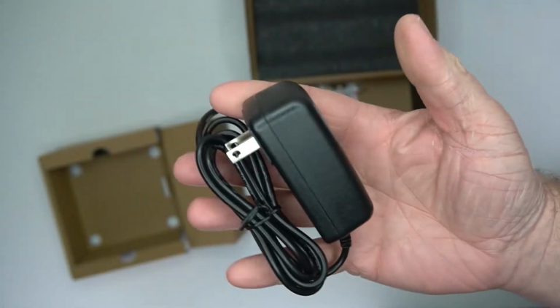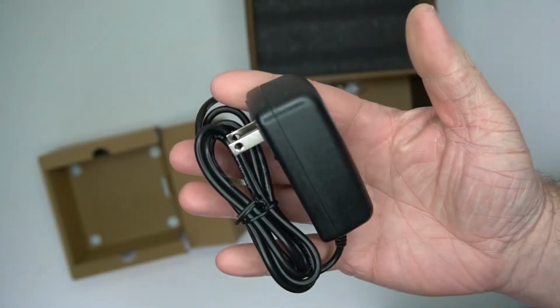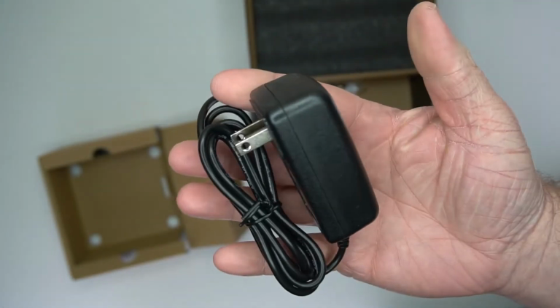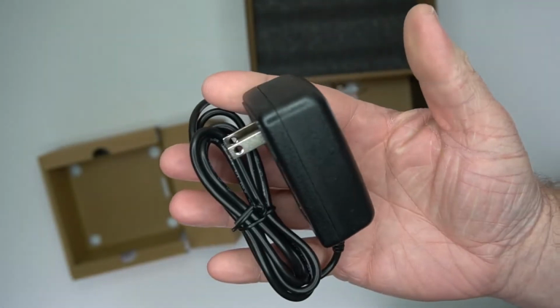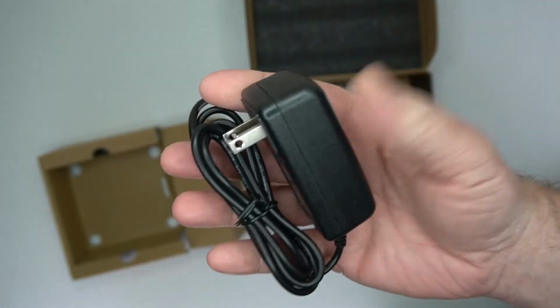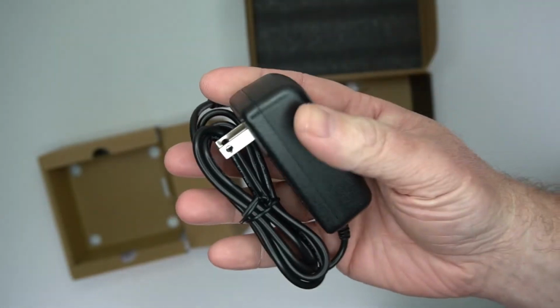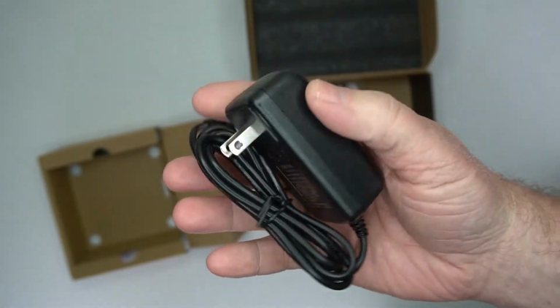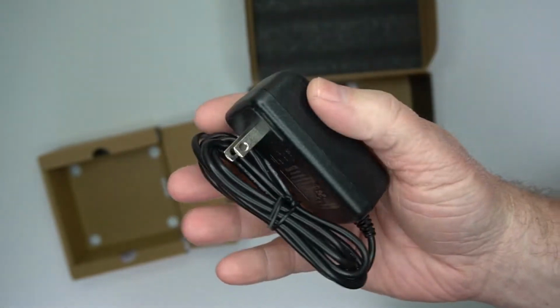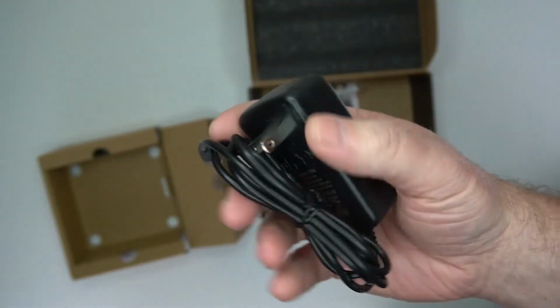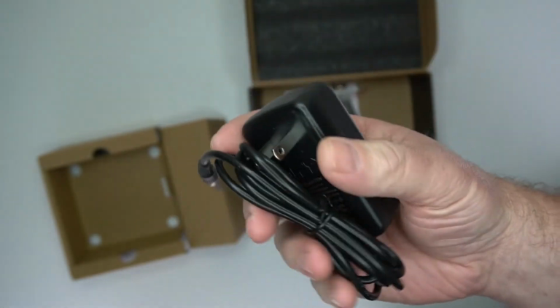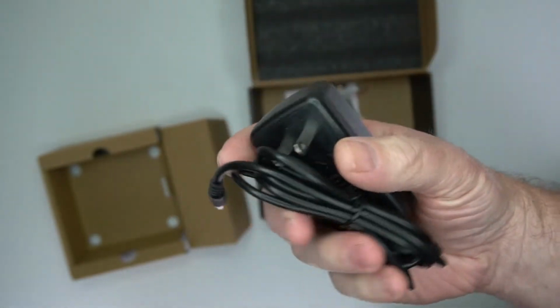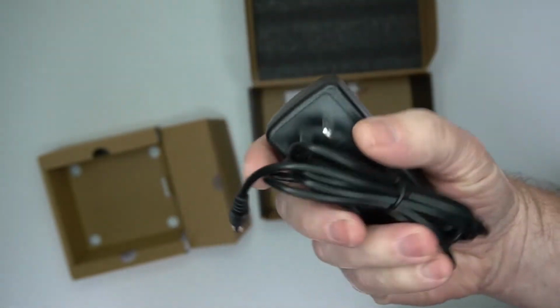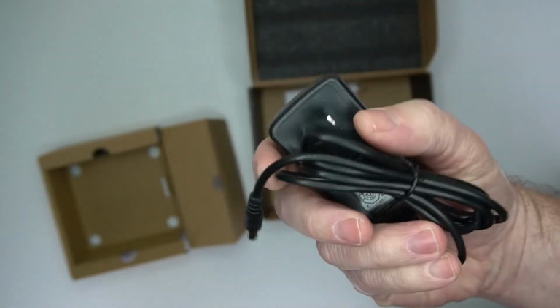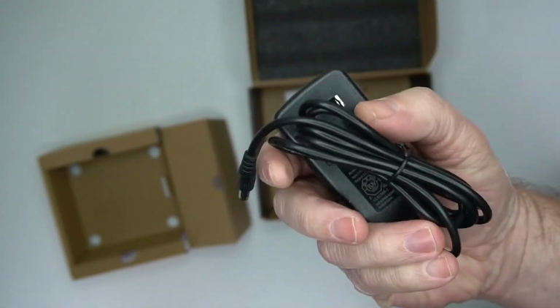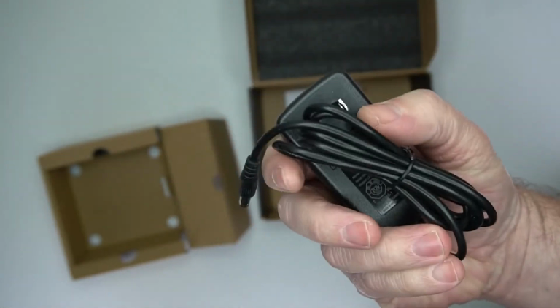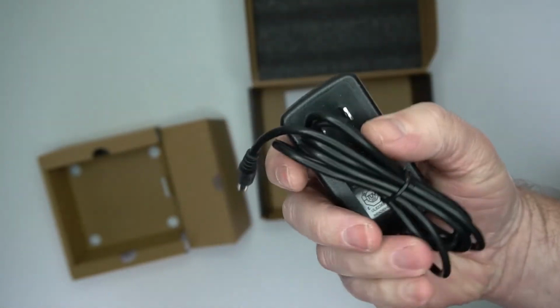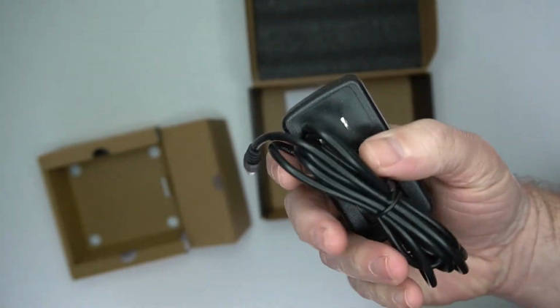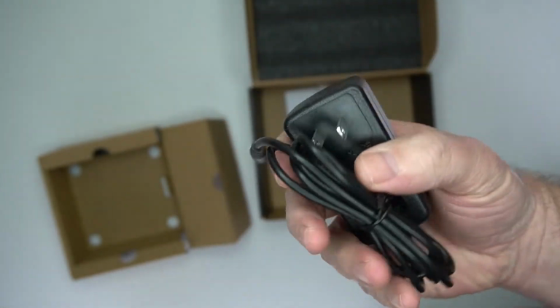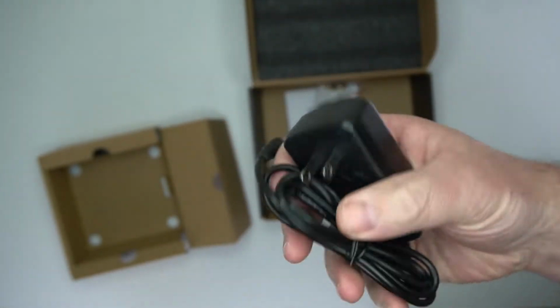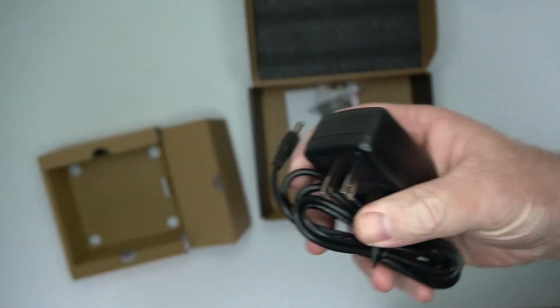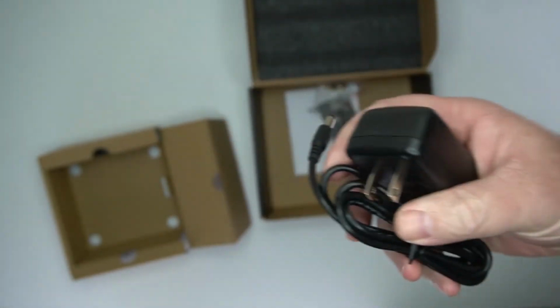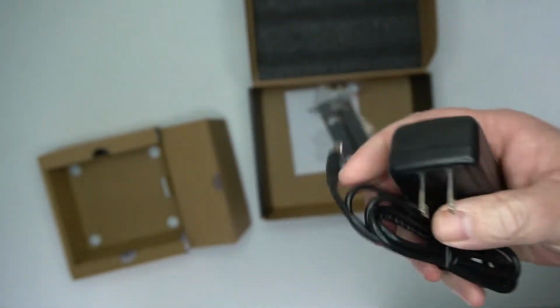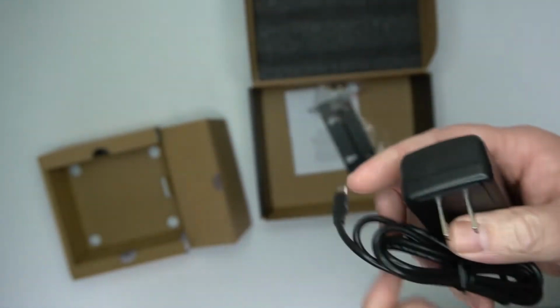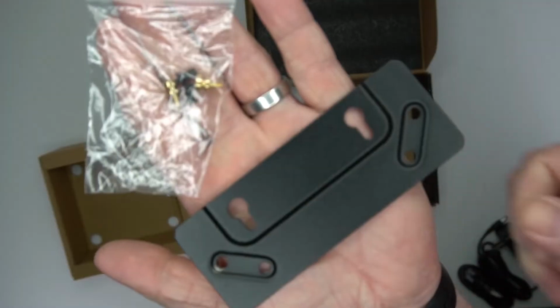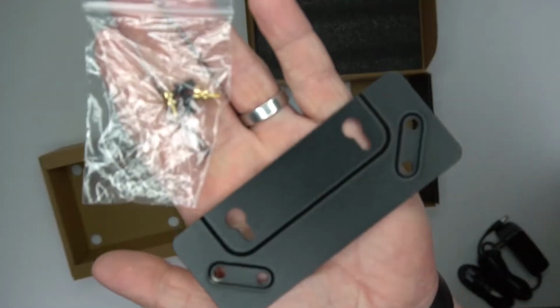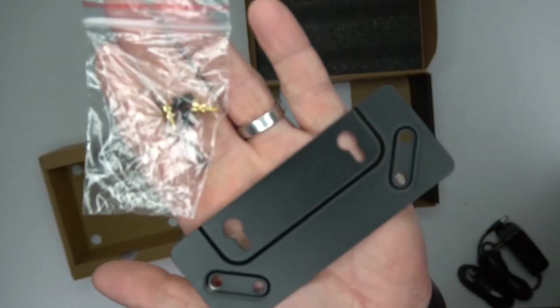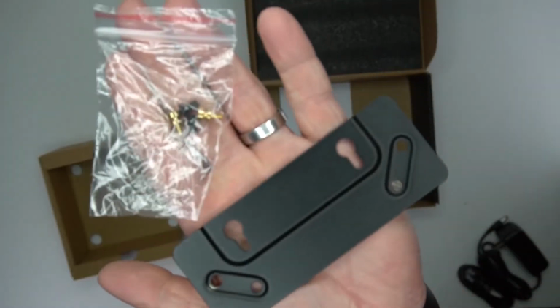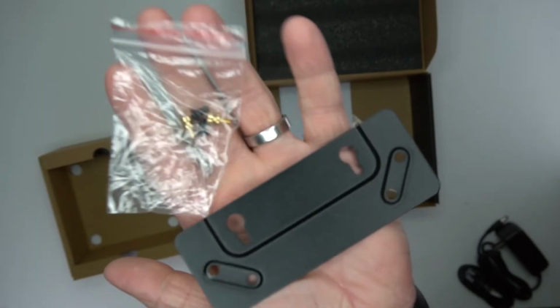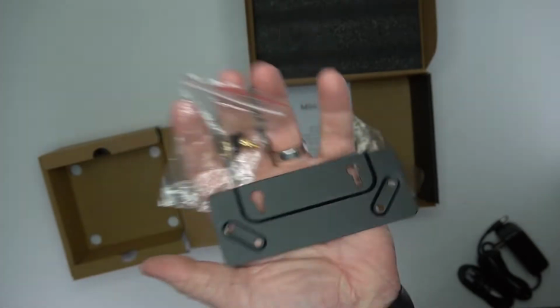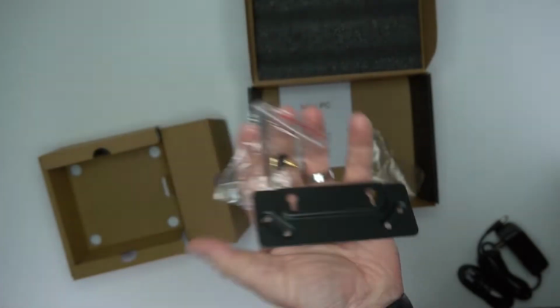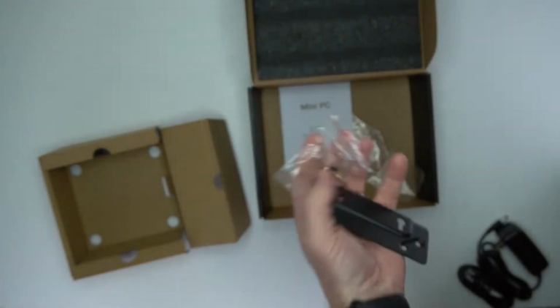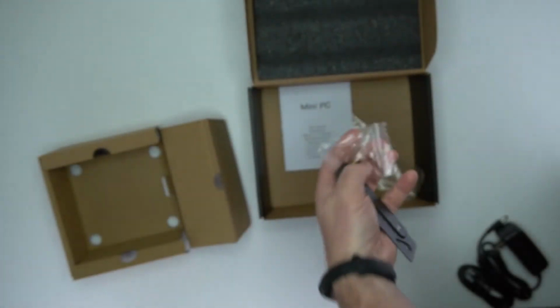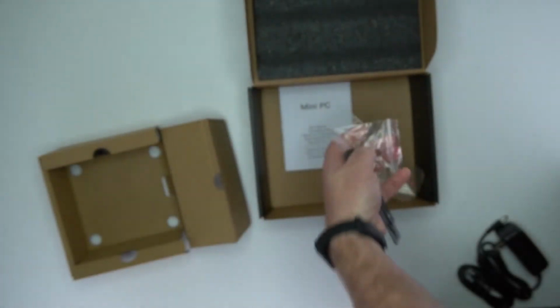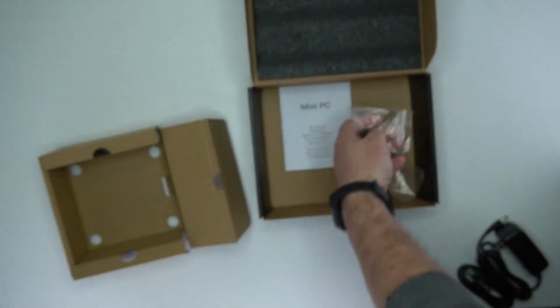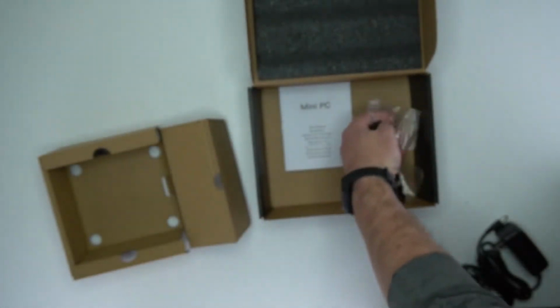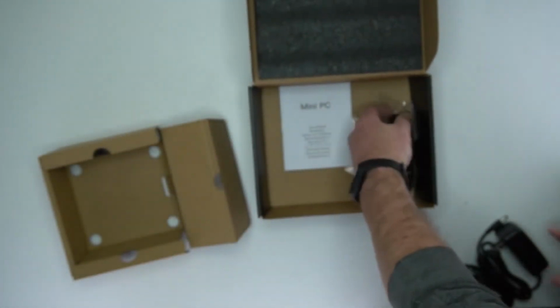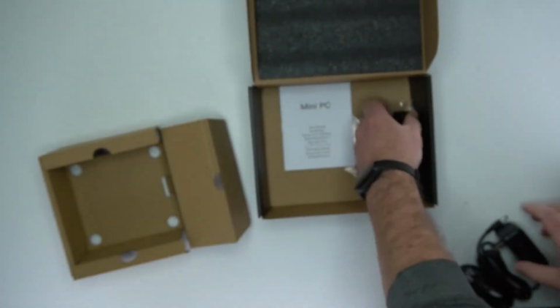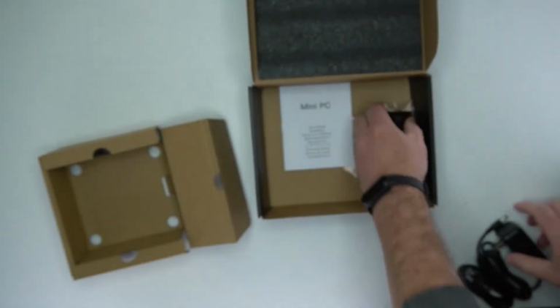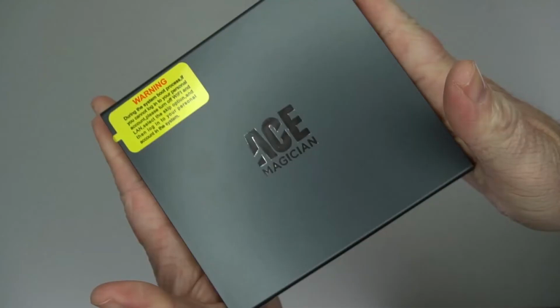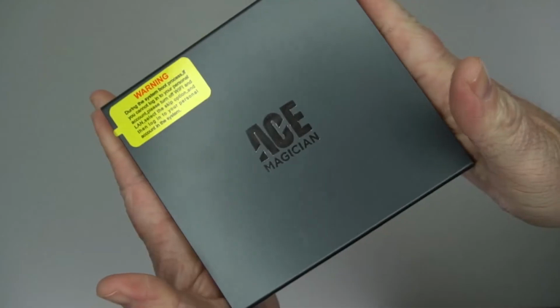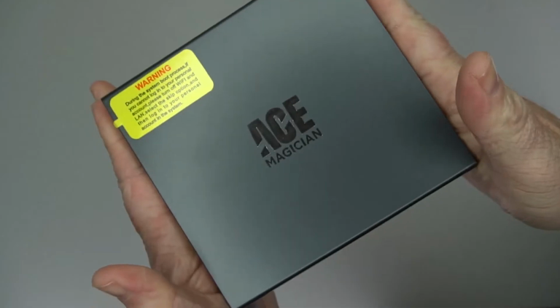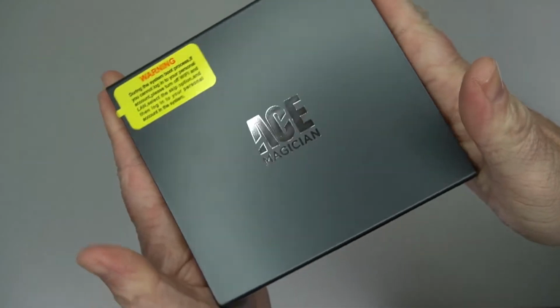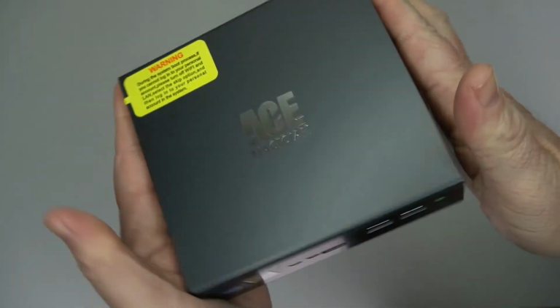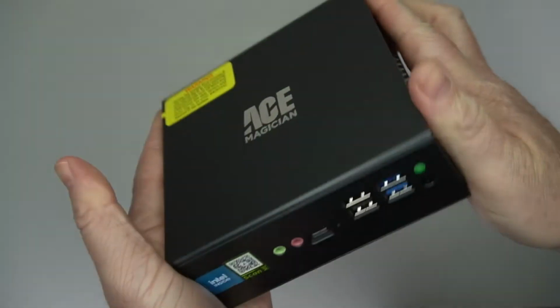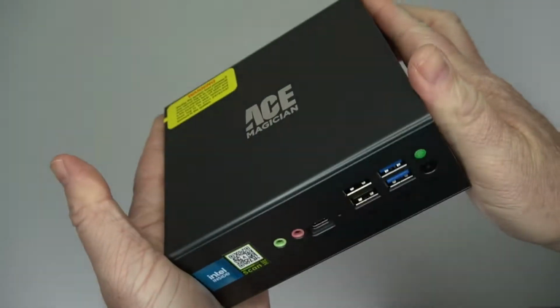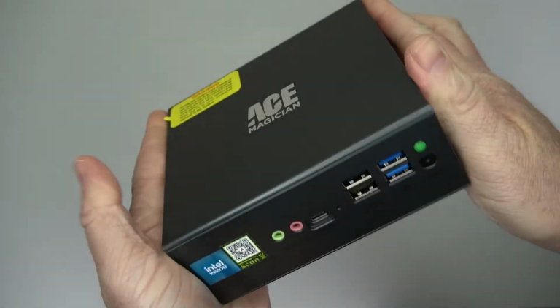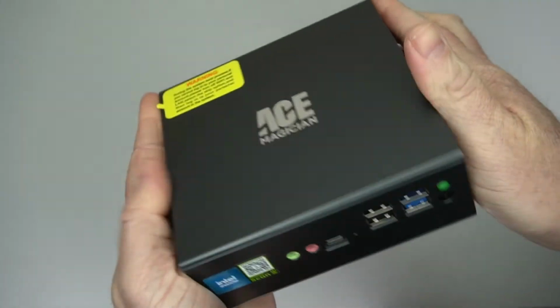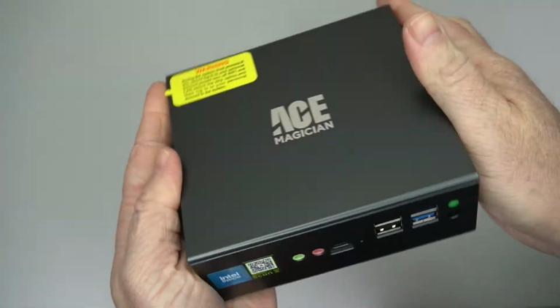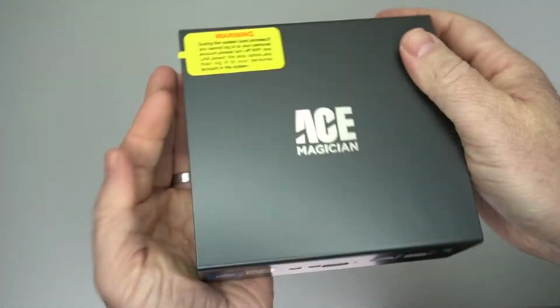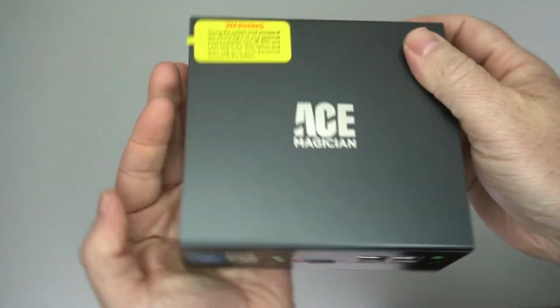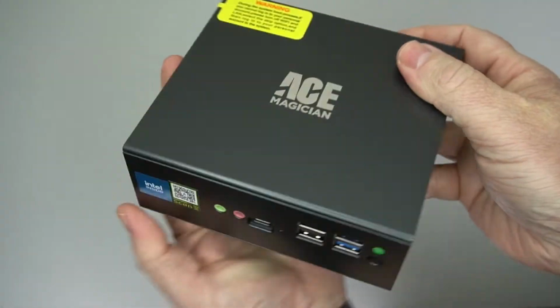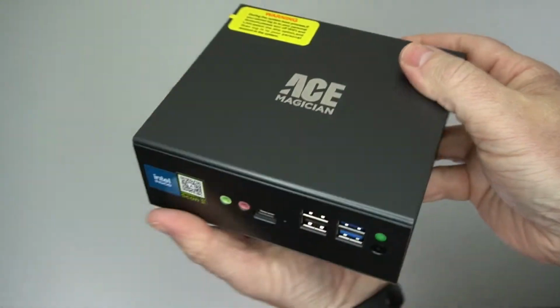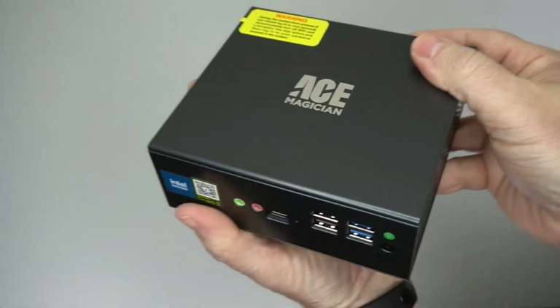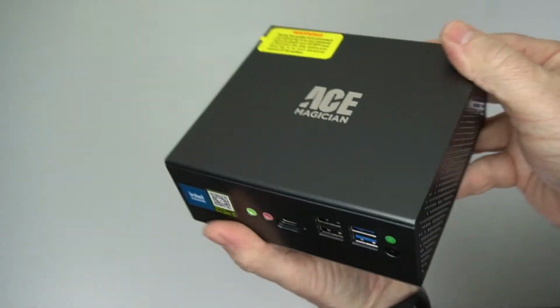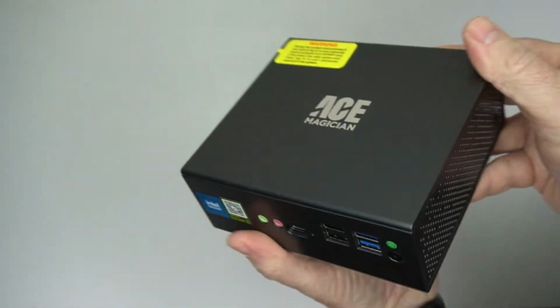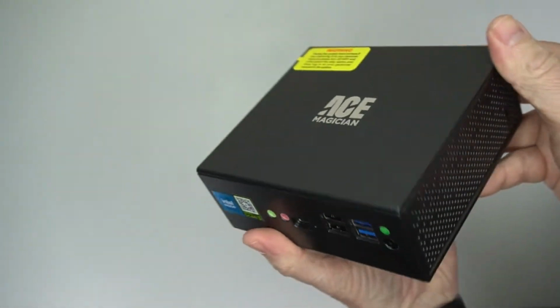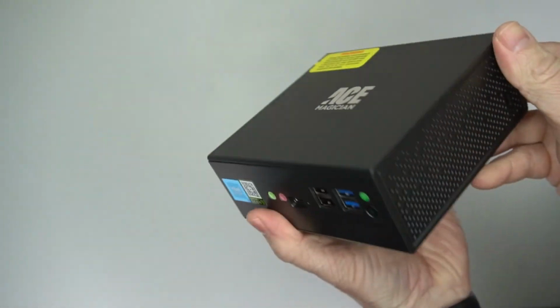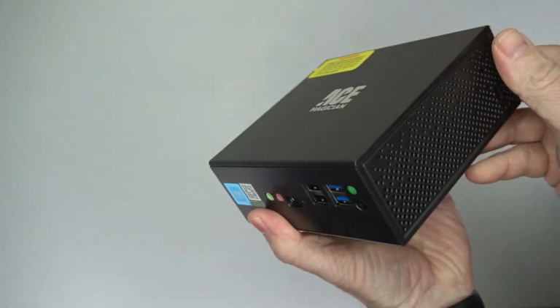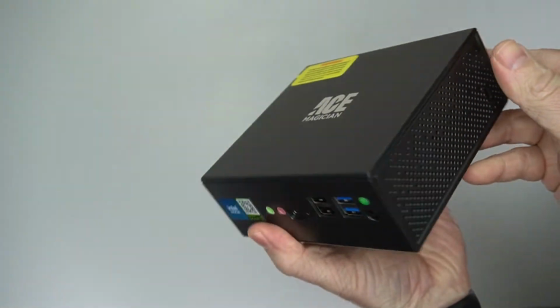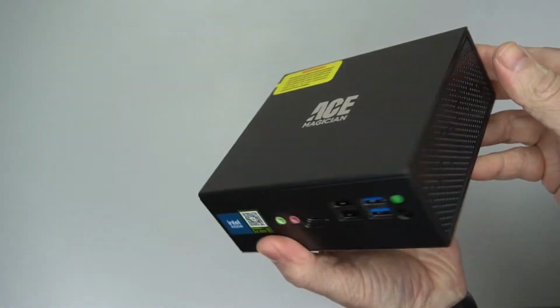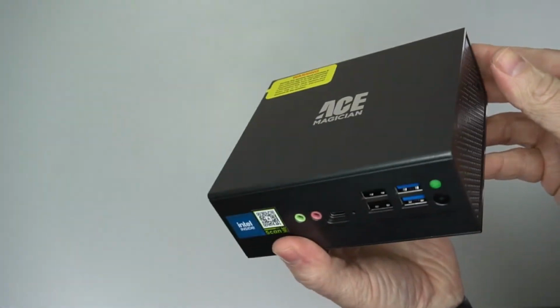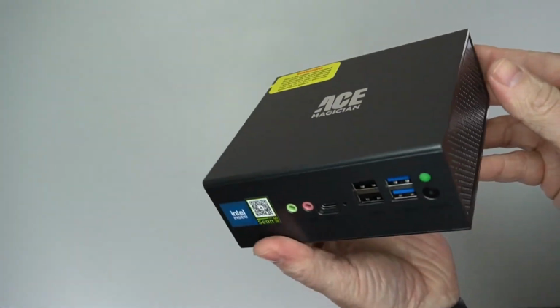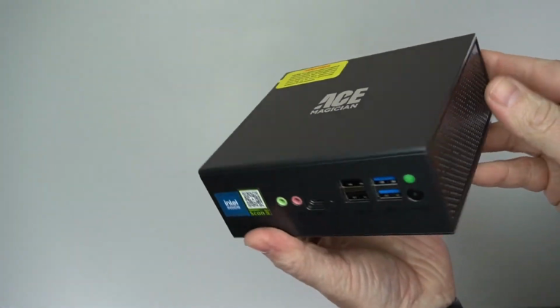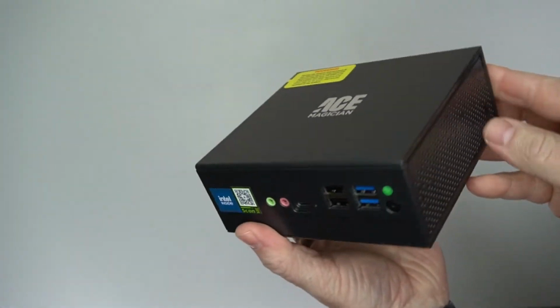It is a low-powered mini PC like most. It's got mounting hardware as well if you want to put it on a TV or monitor.